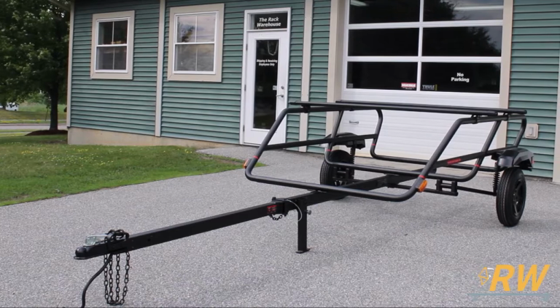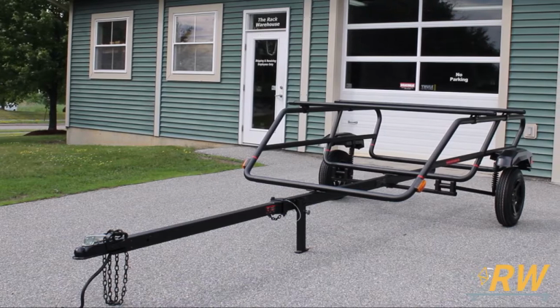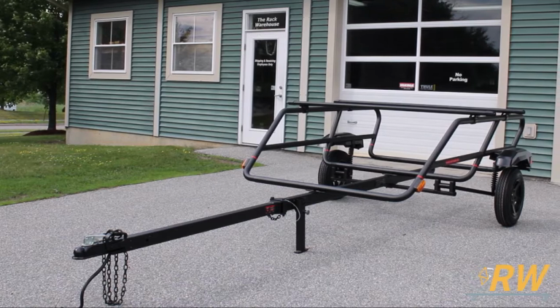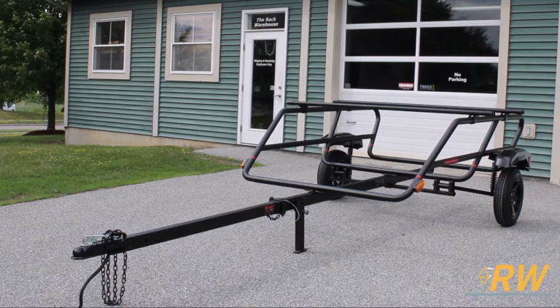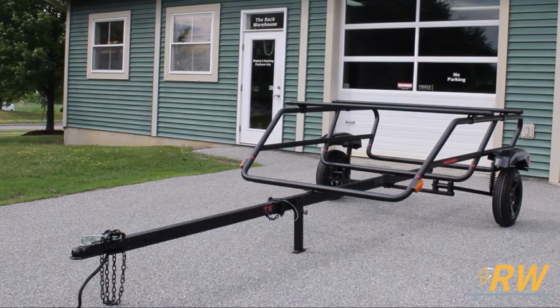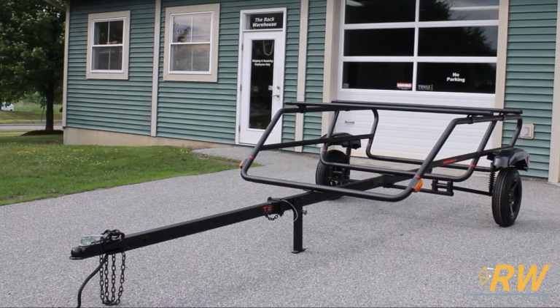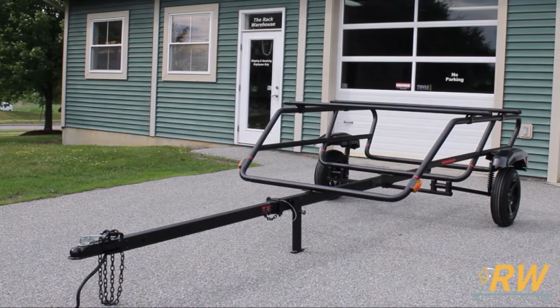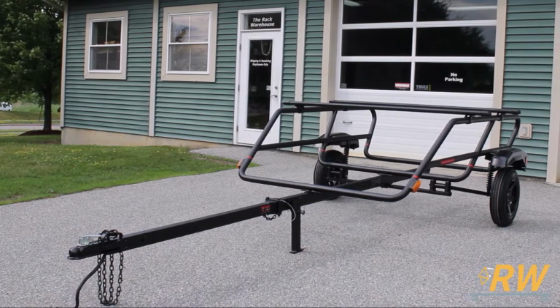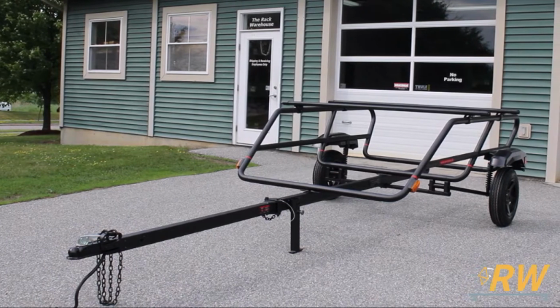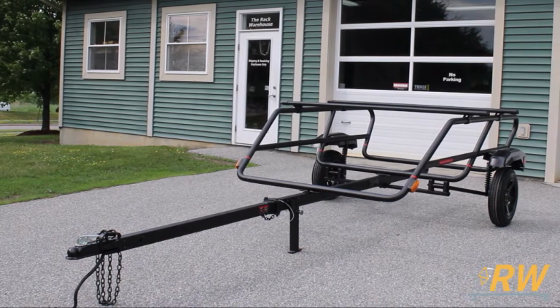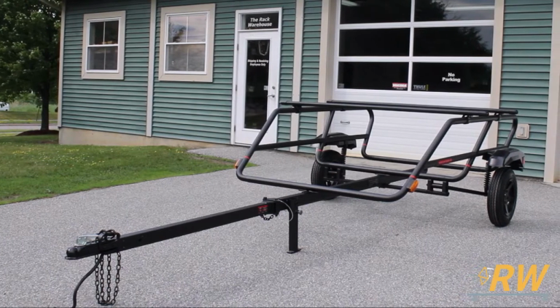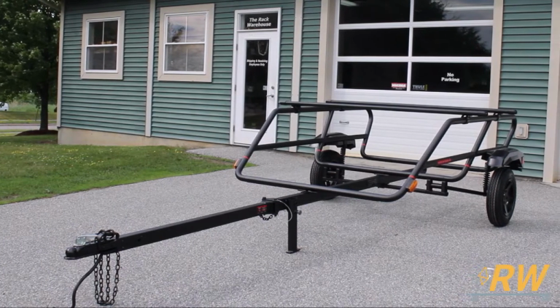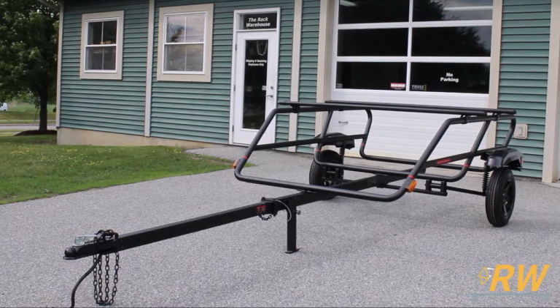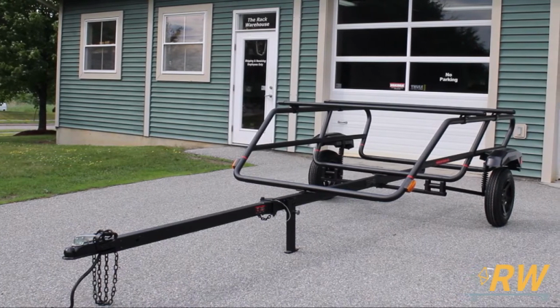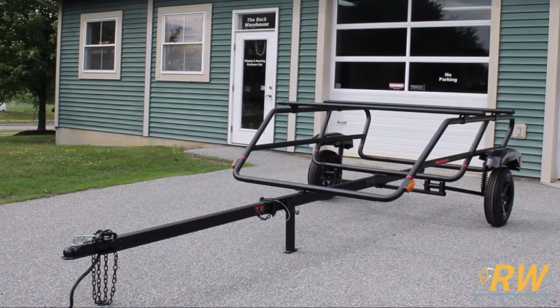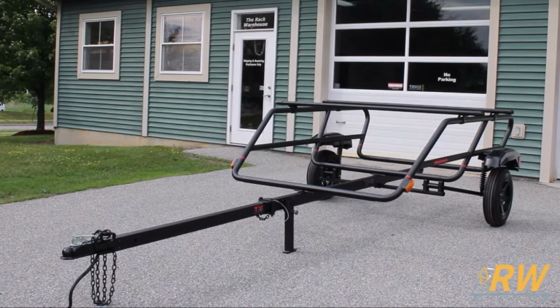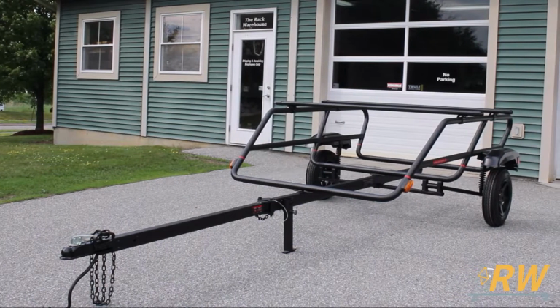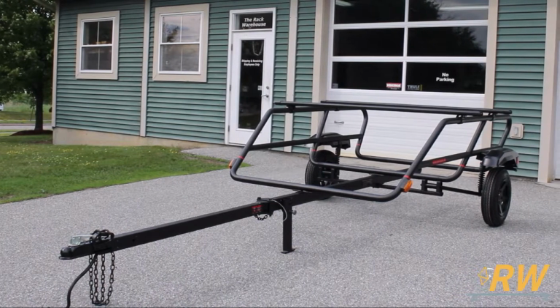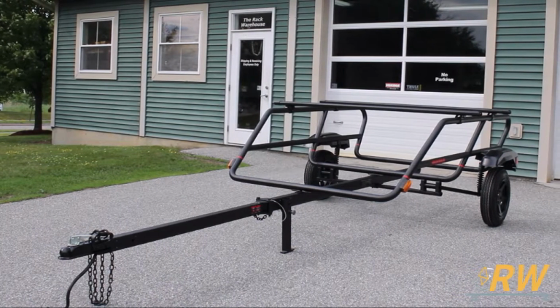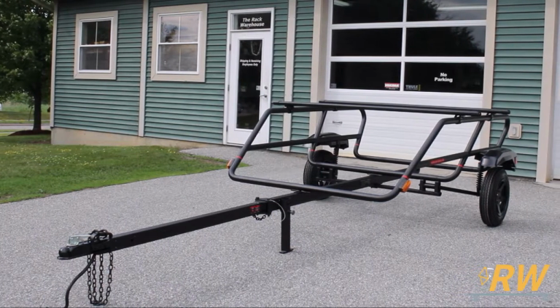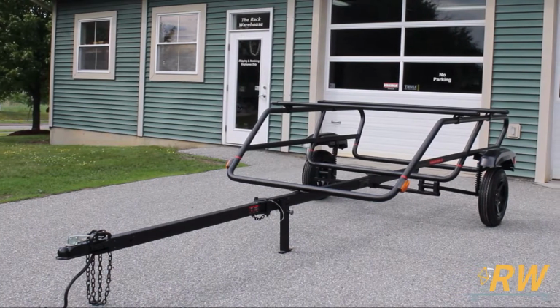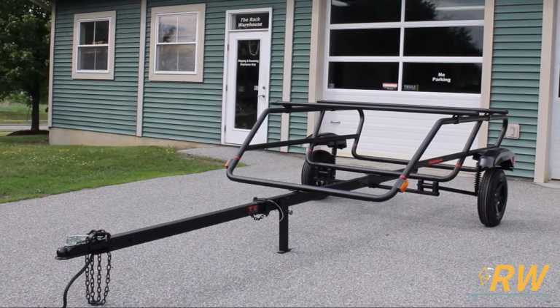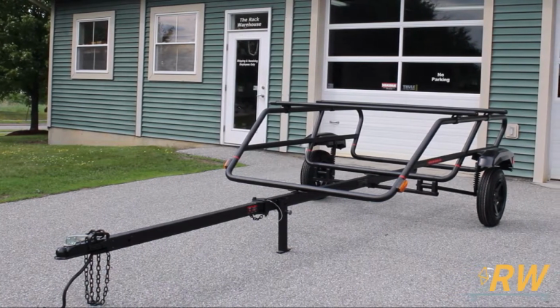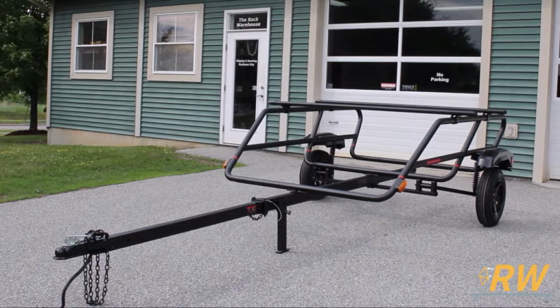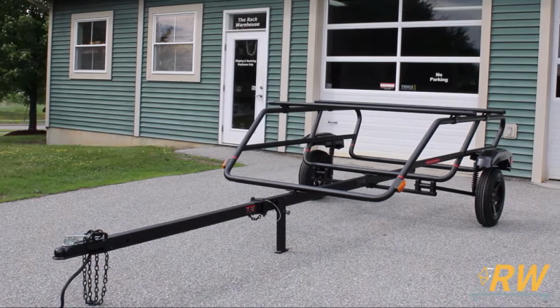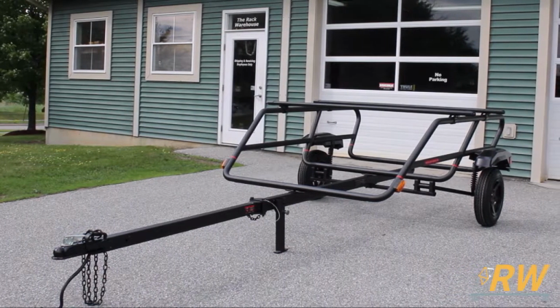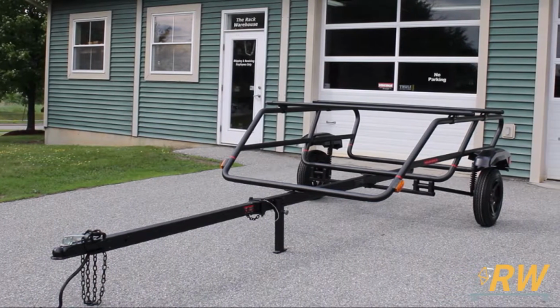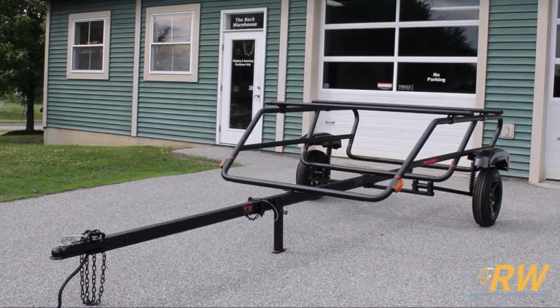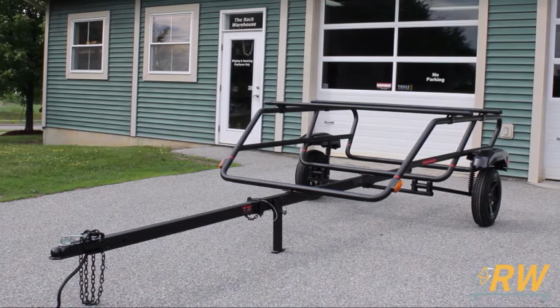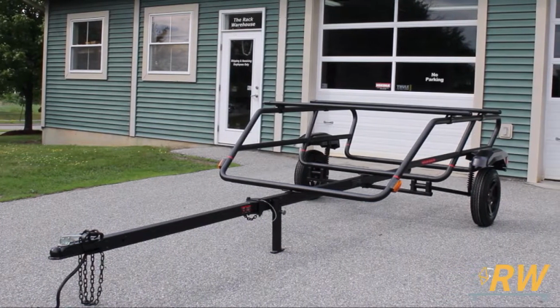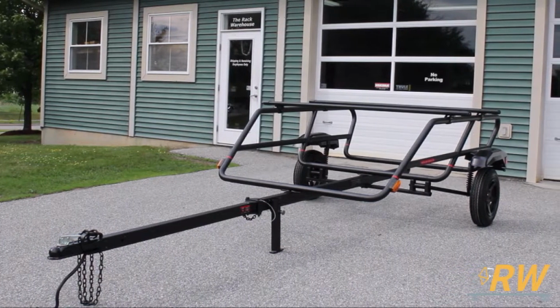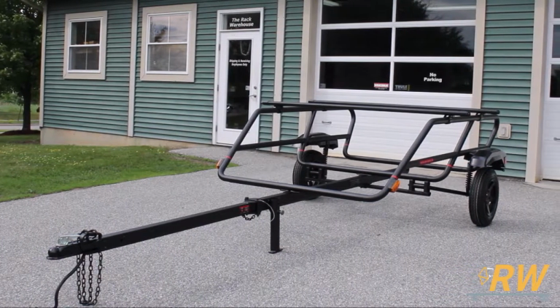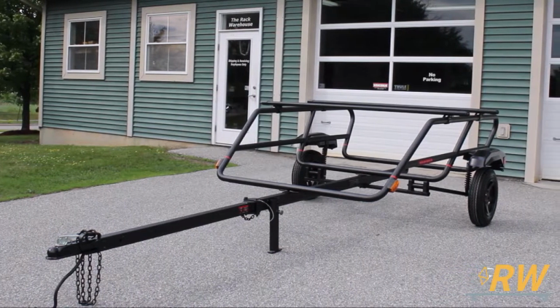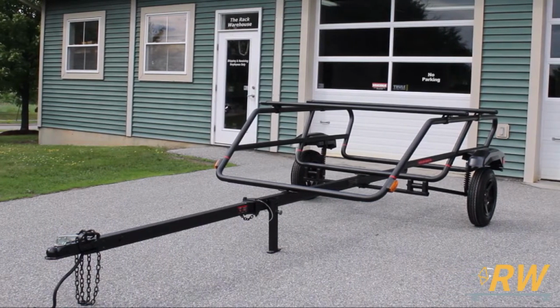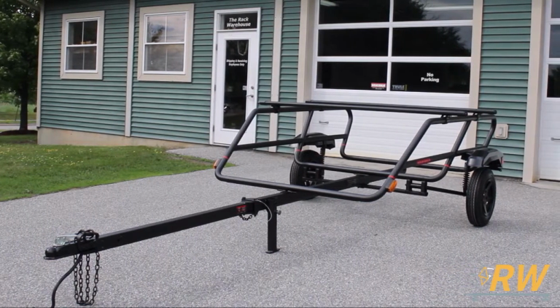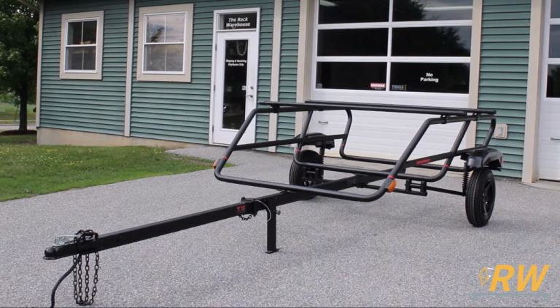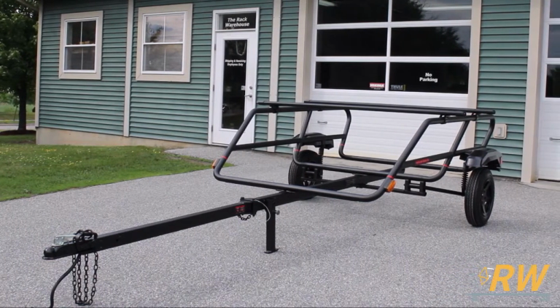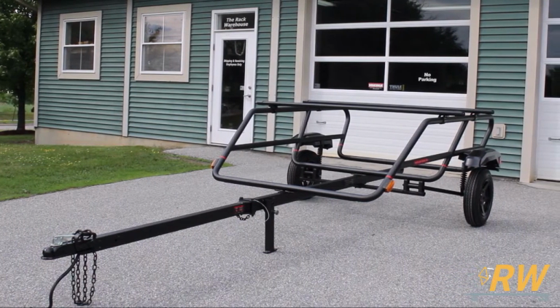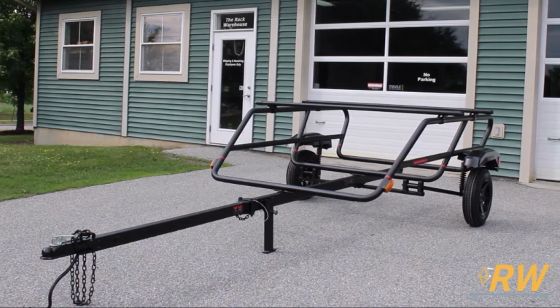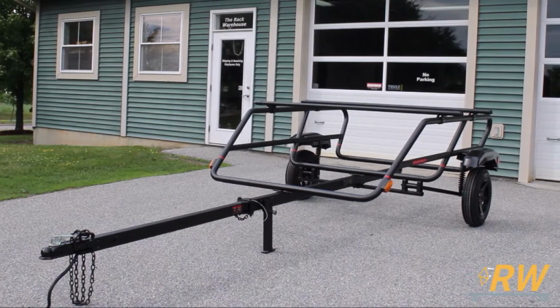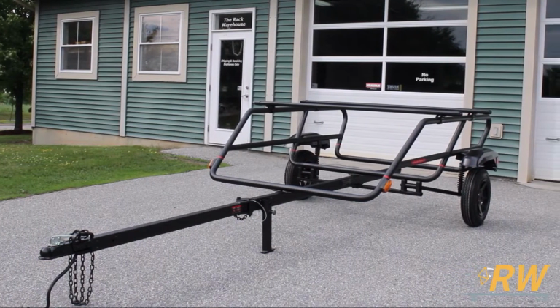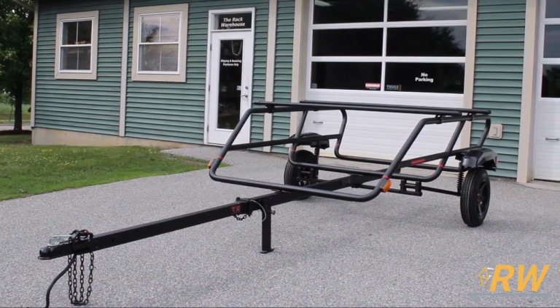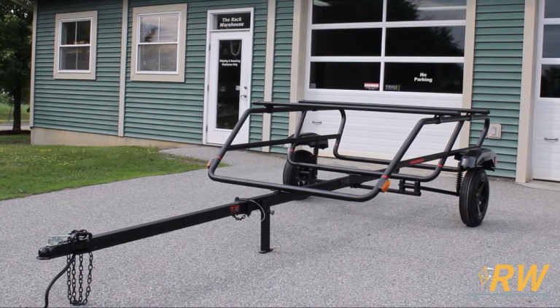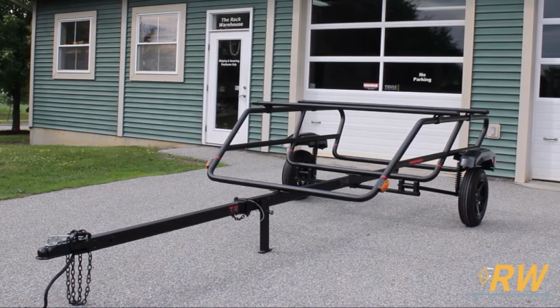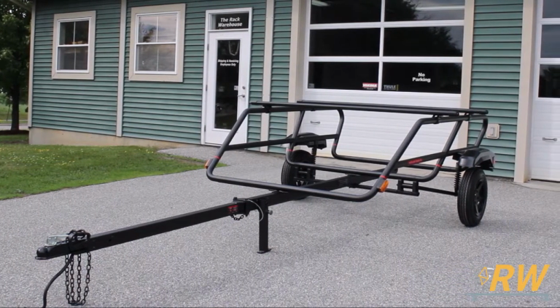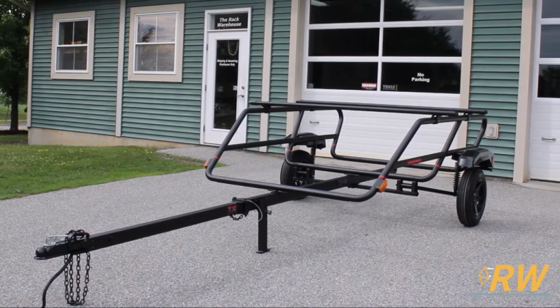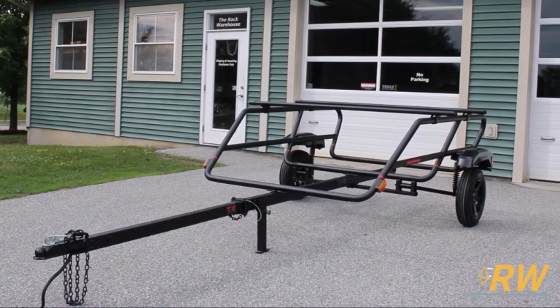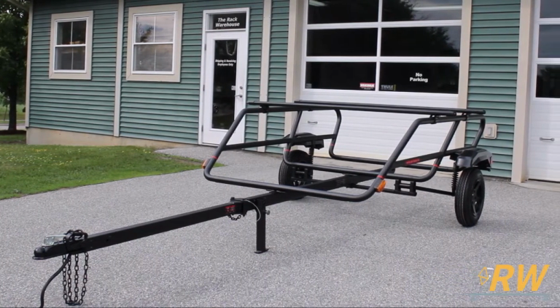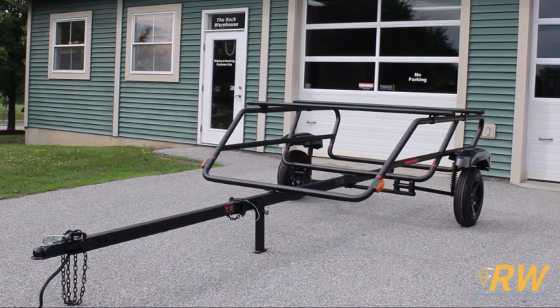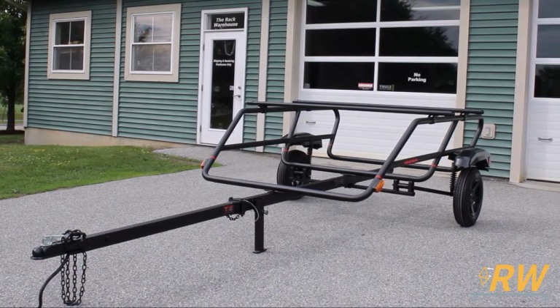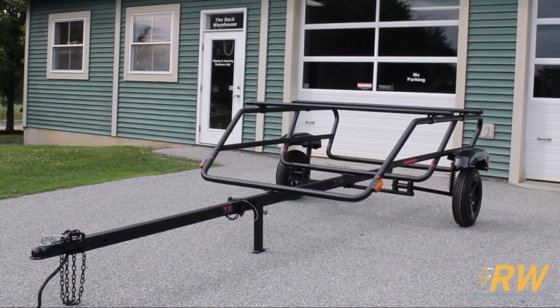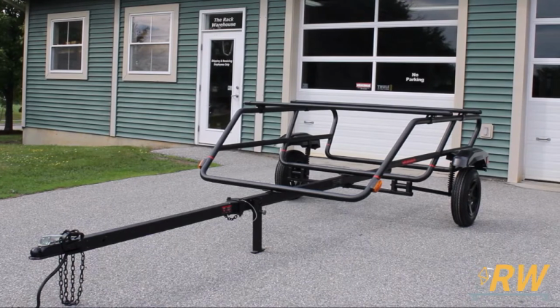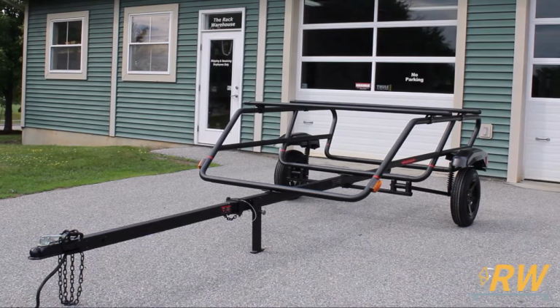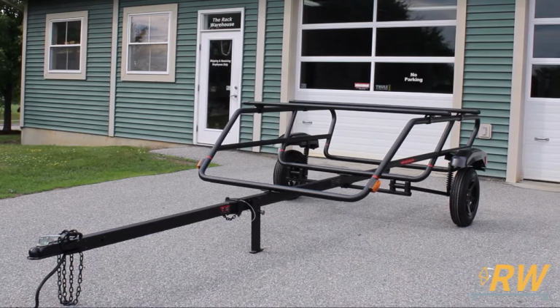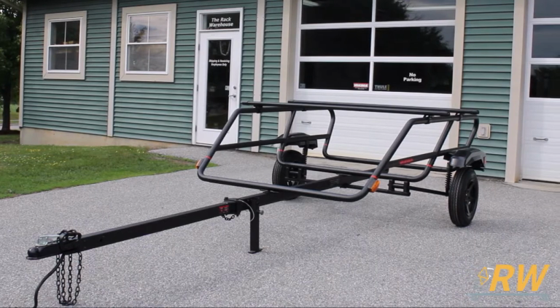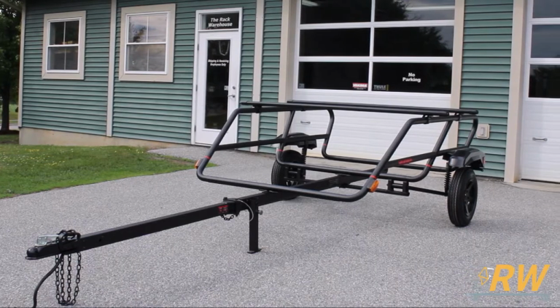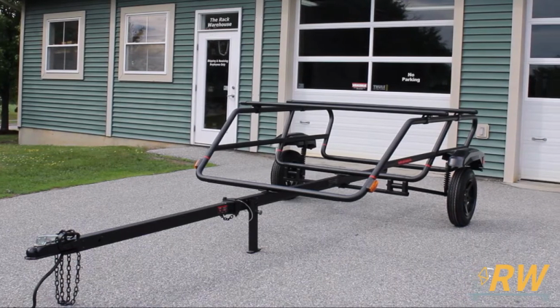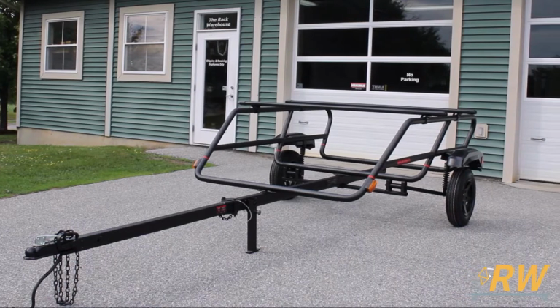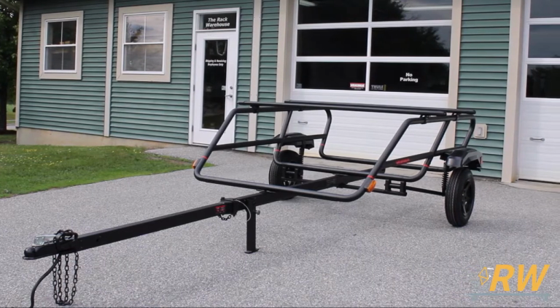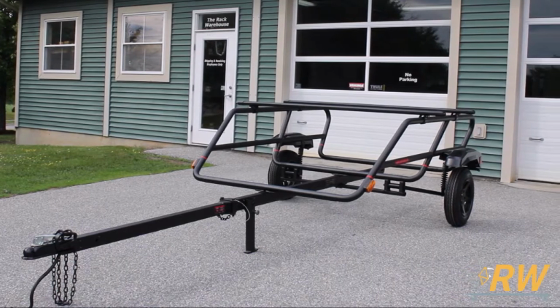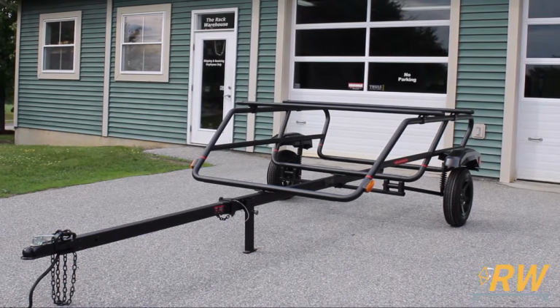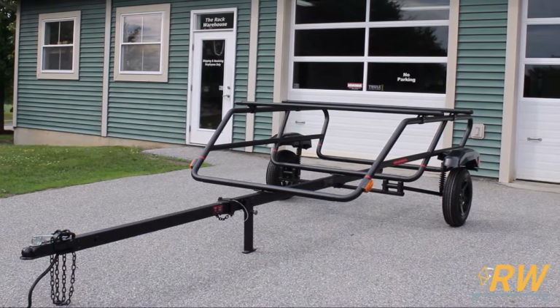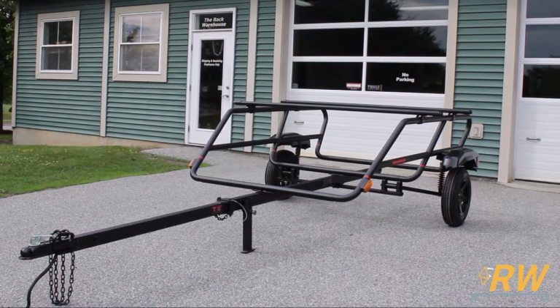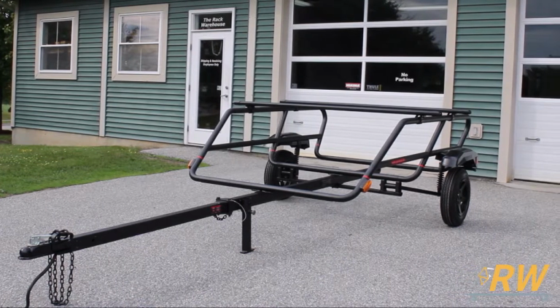Assembly of this trailer is required. The remainder of the video will be dedicated to walking you through the steps to complete the Easy Rider High trailer.